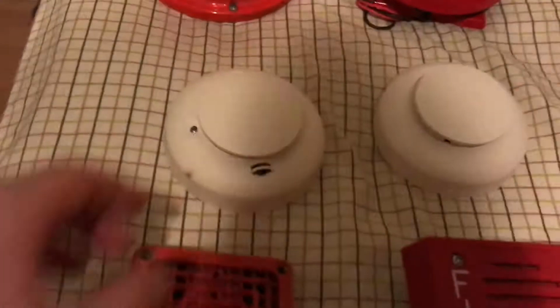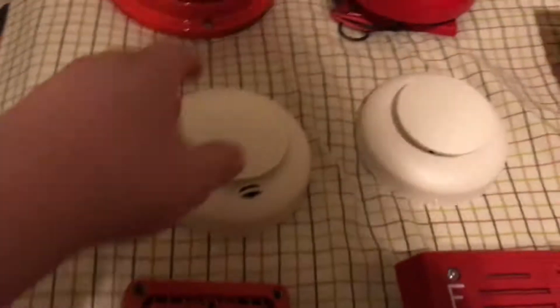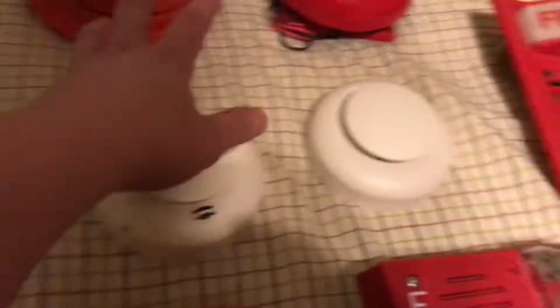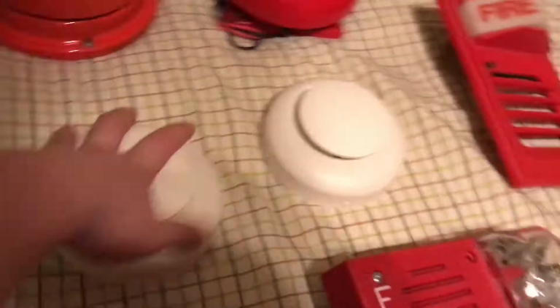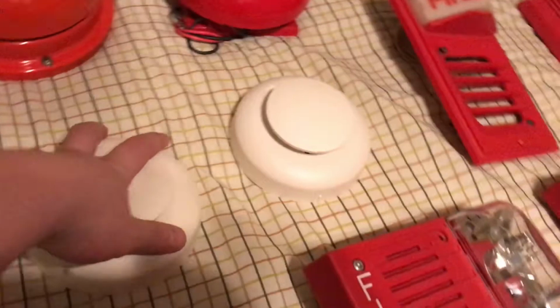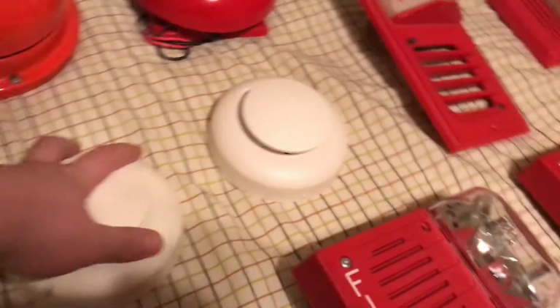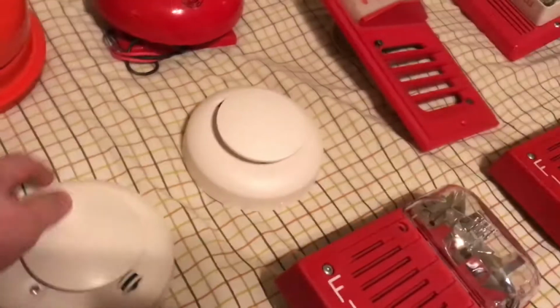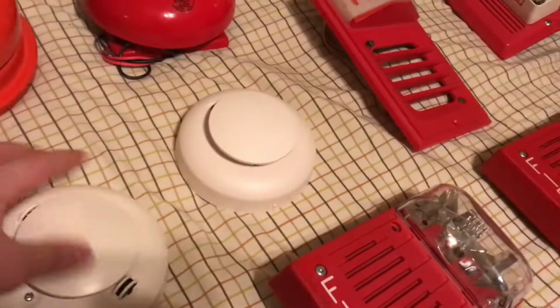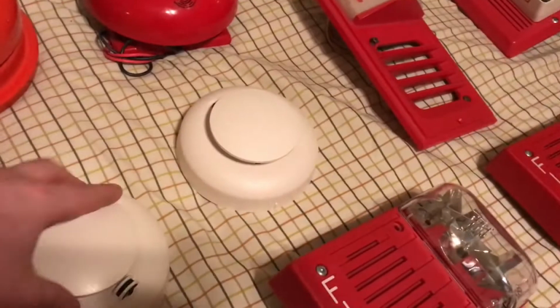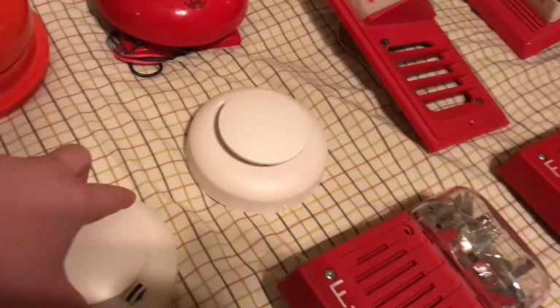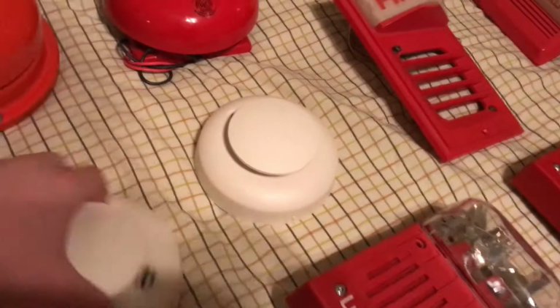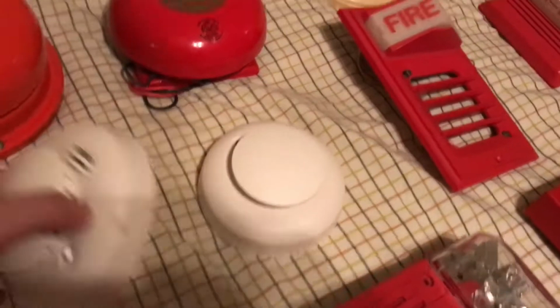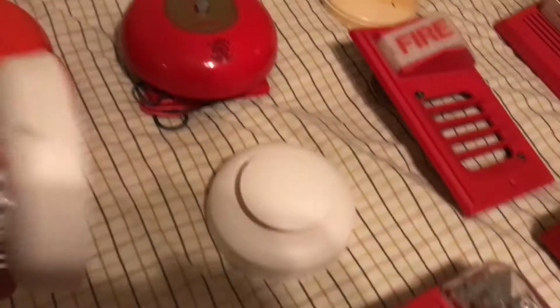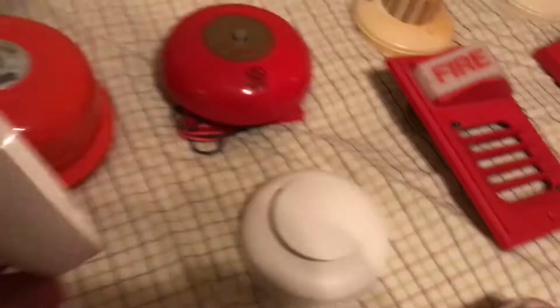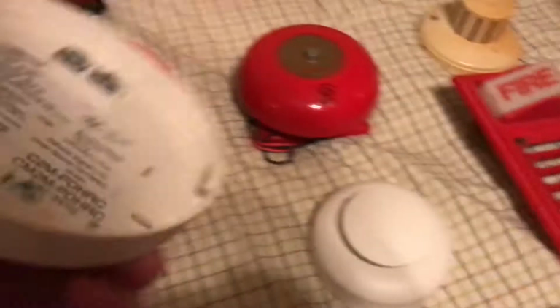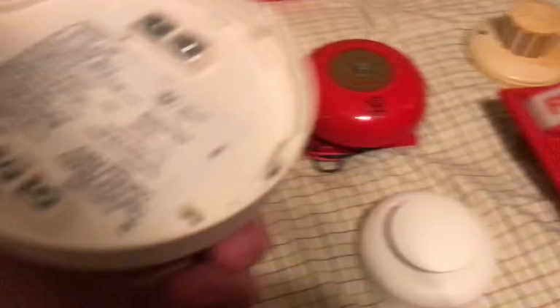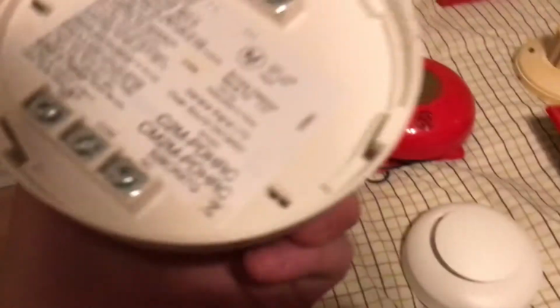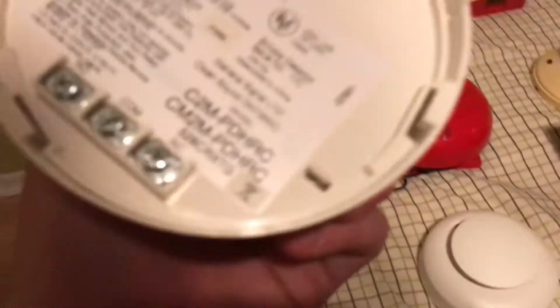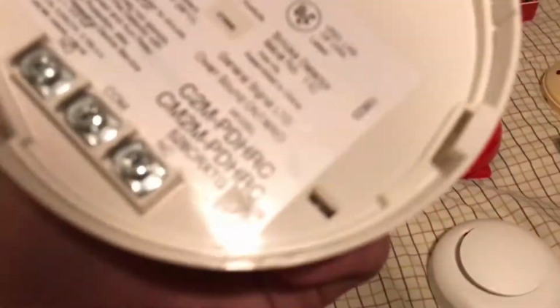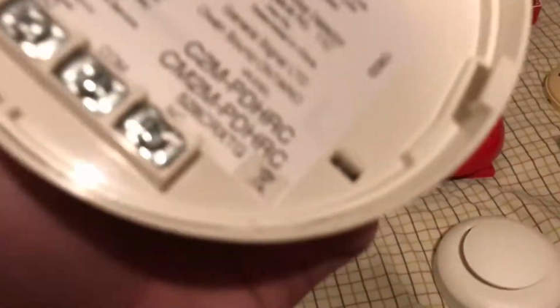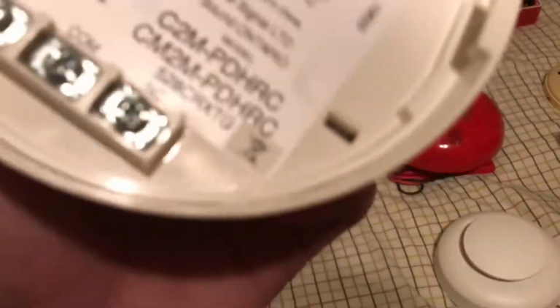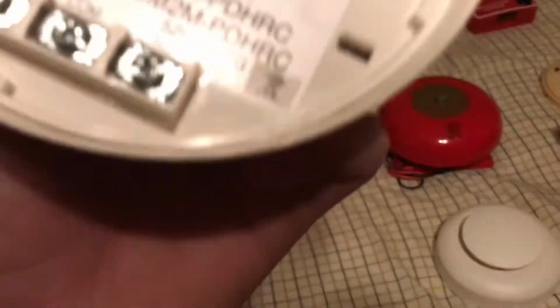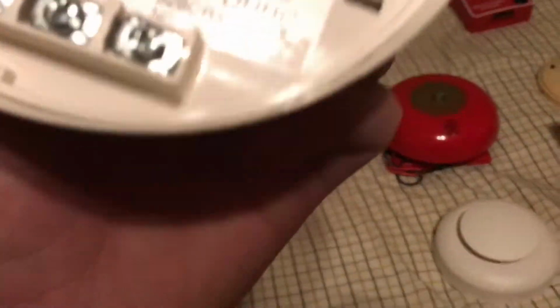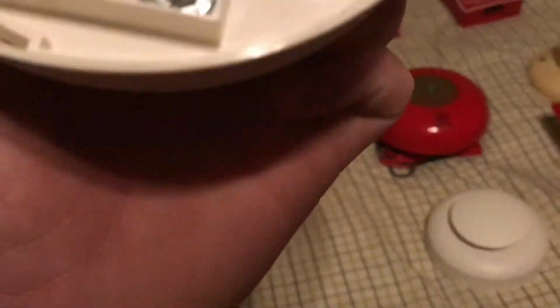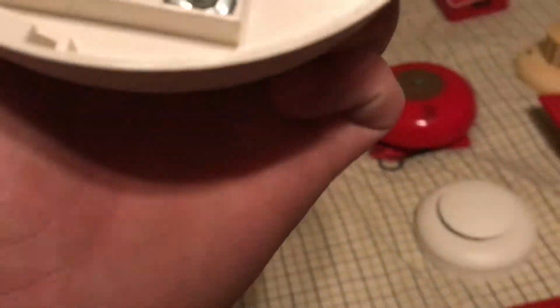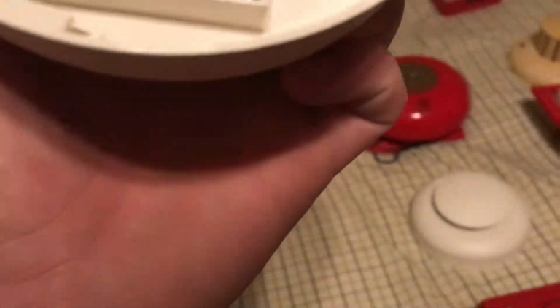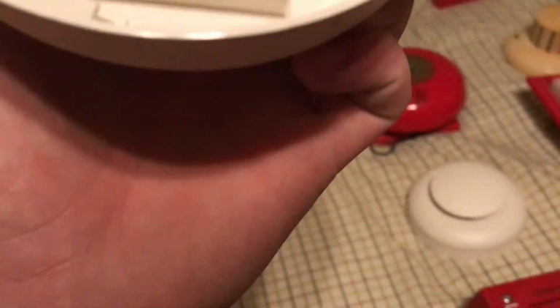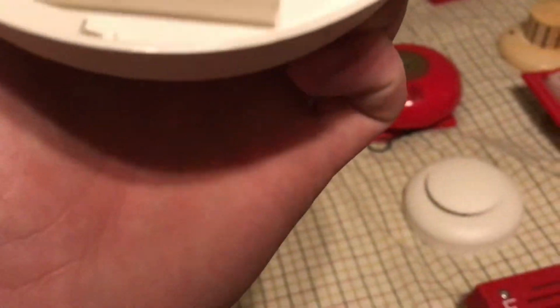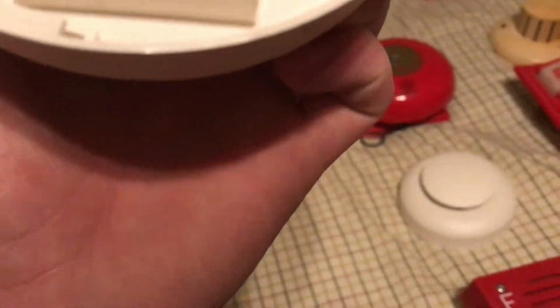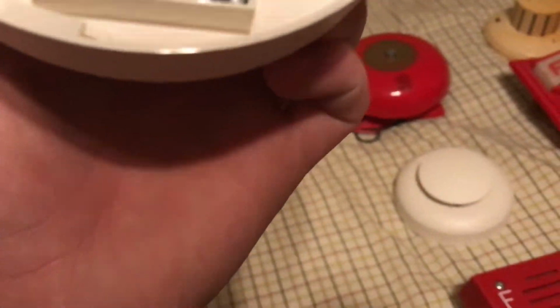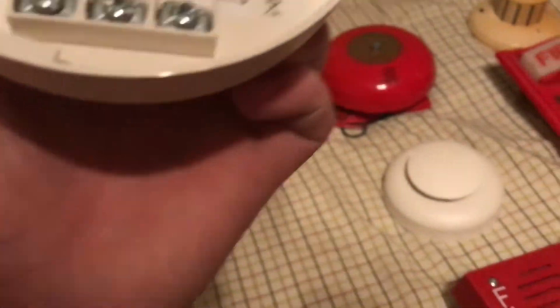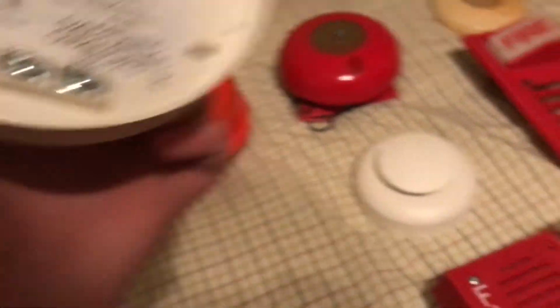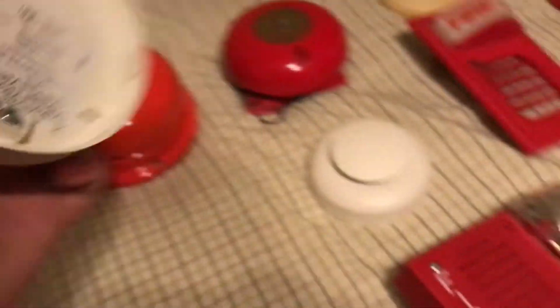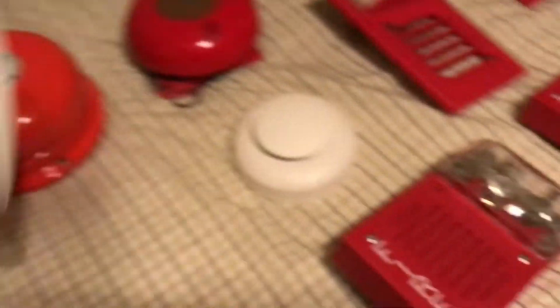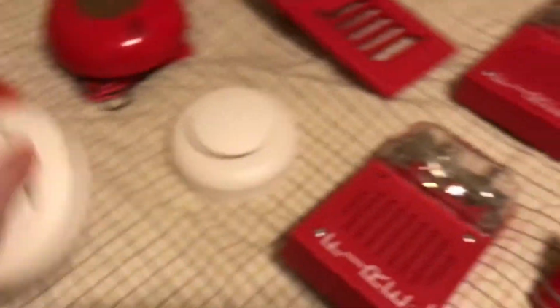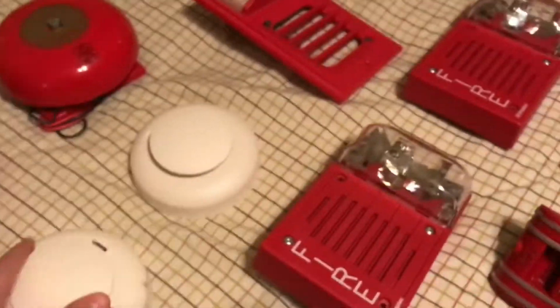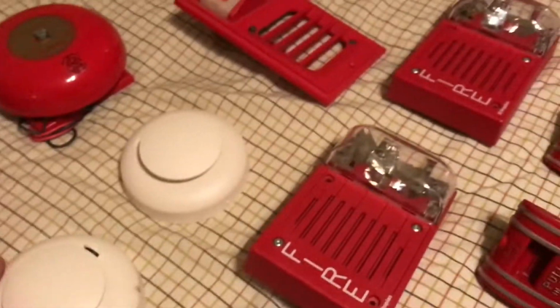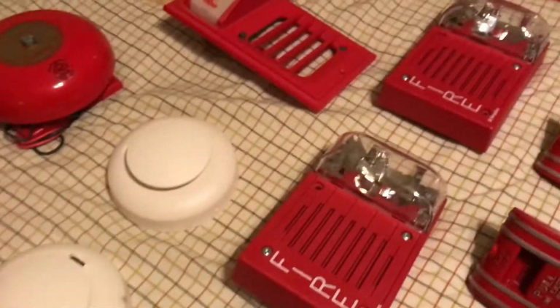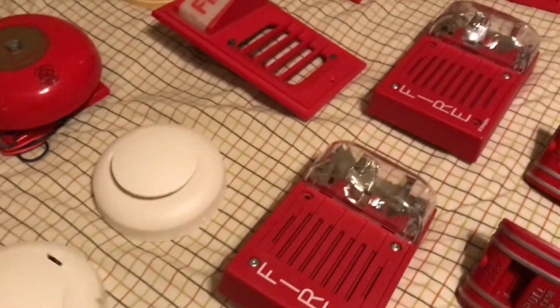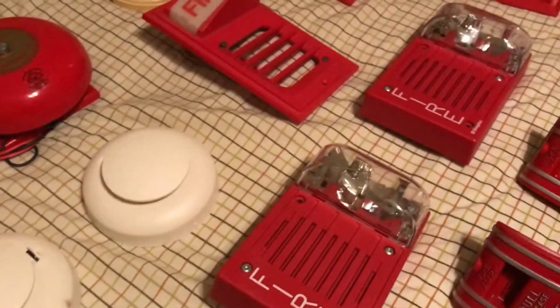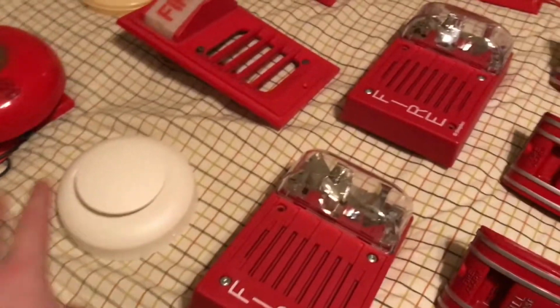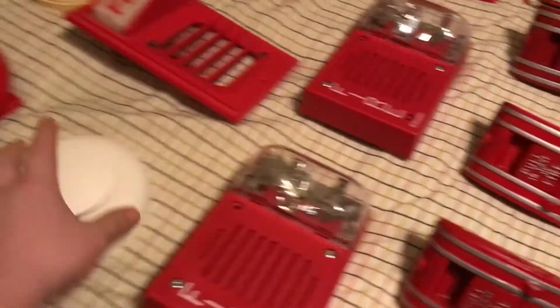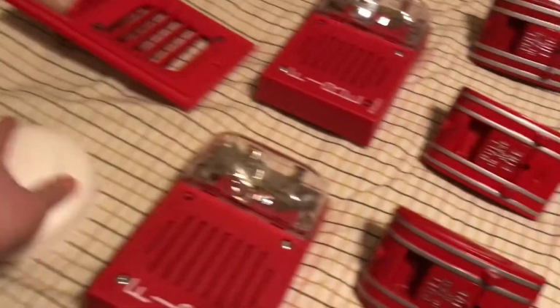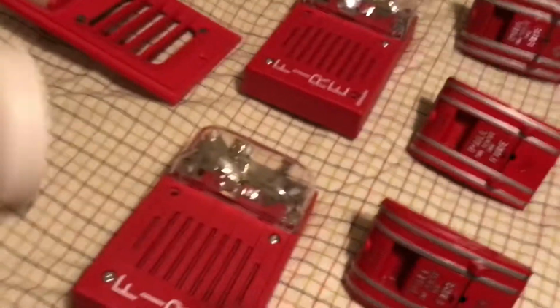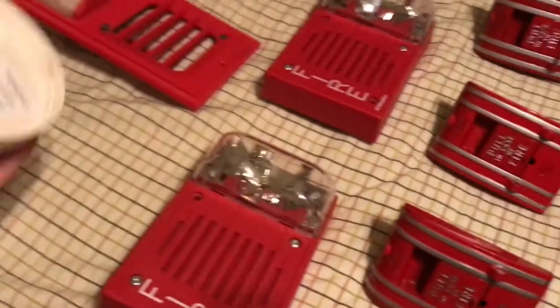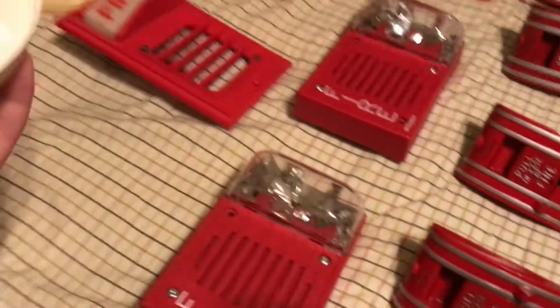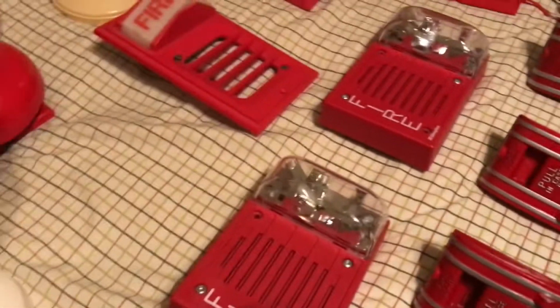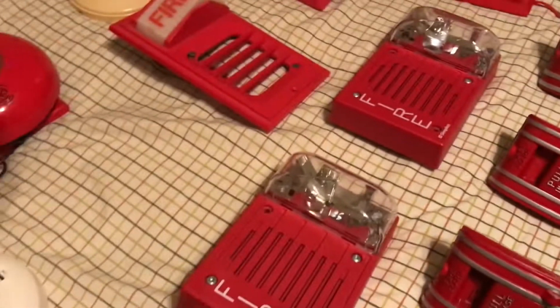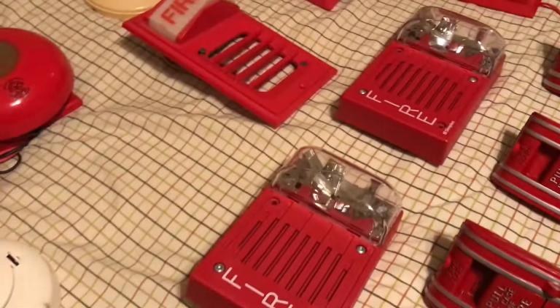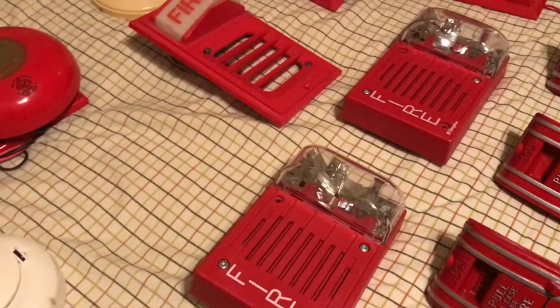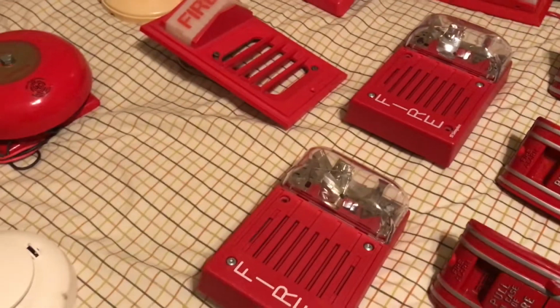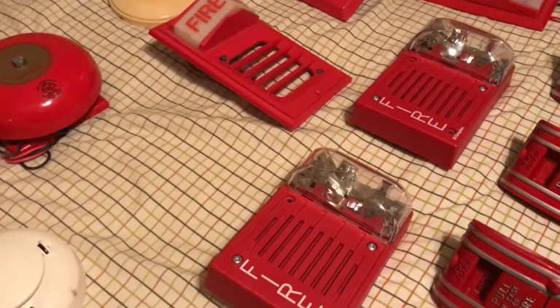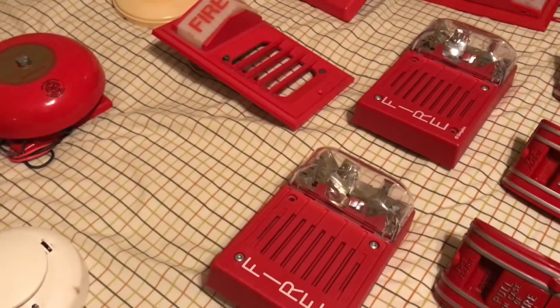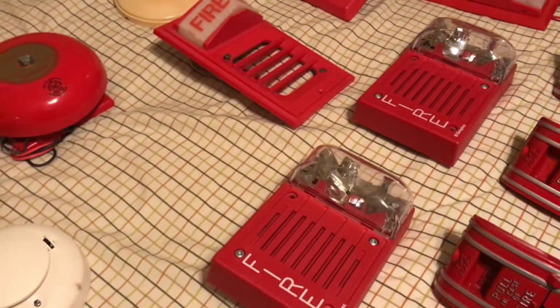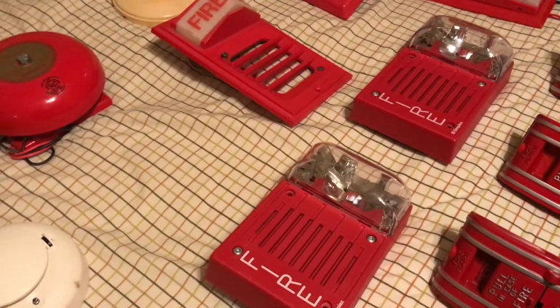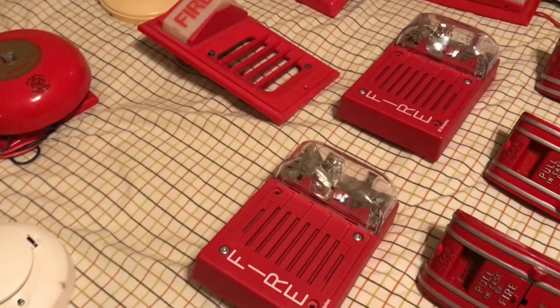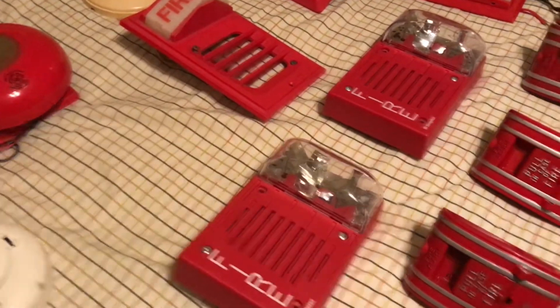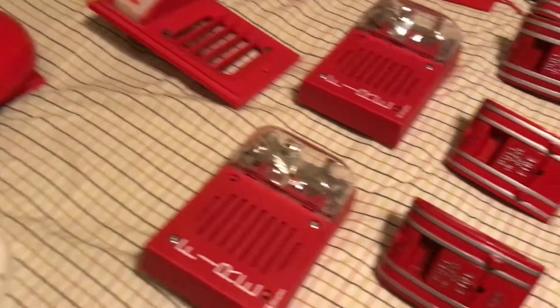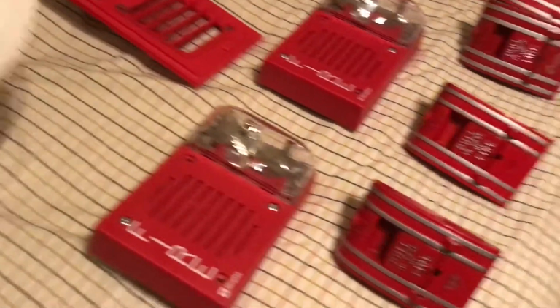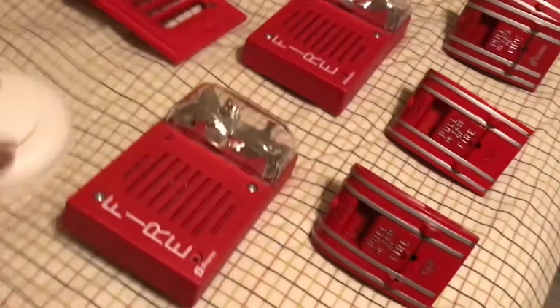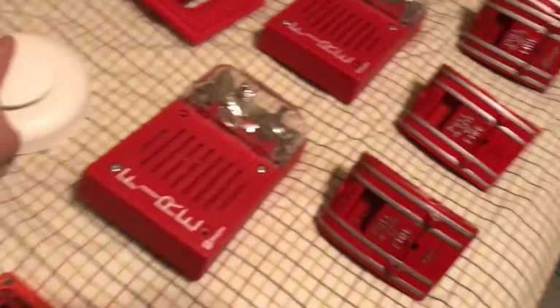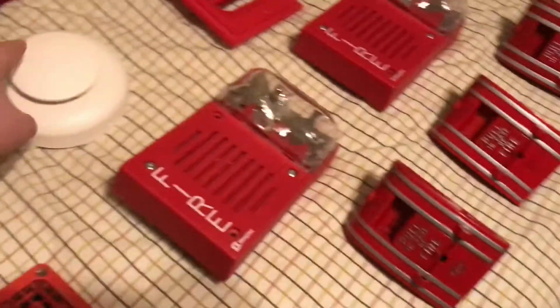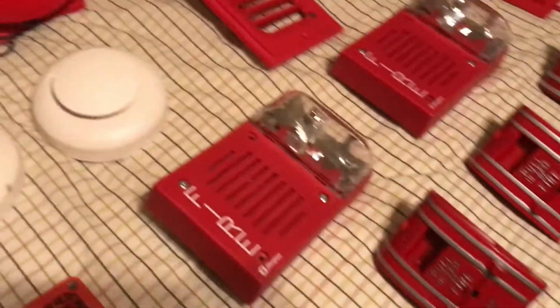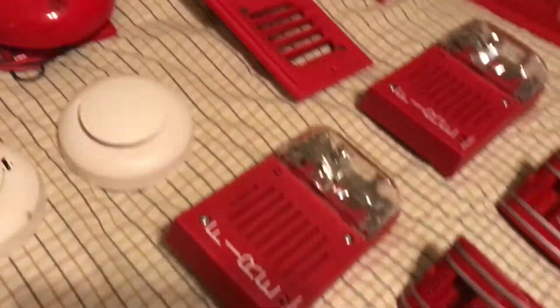Here we have these newer Edward Smokes. These are the C2M series.